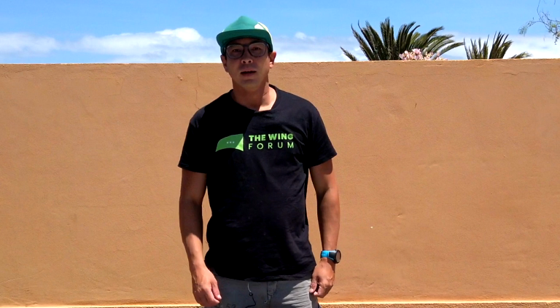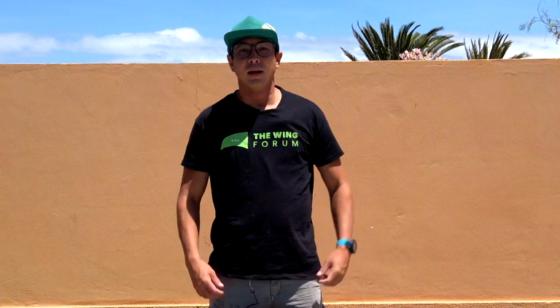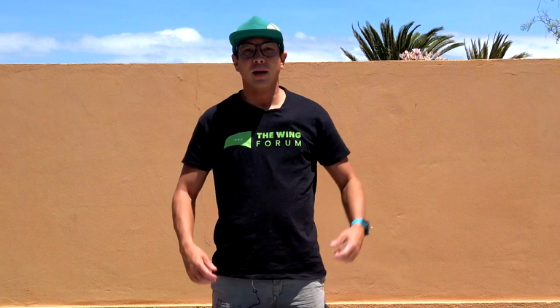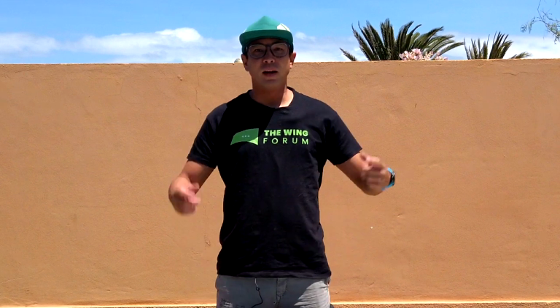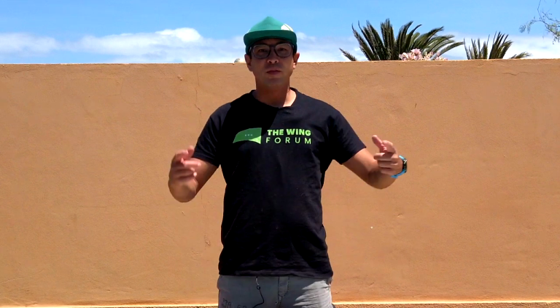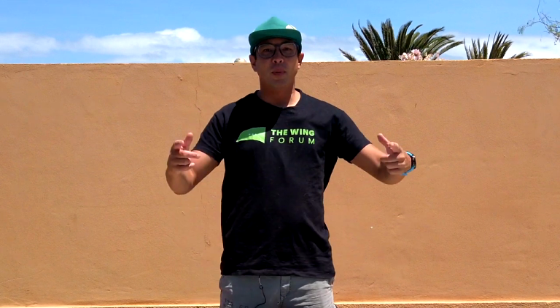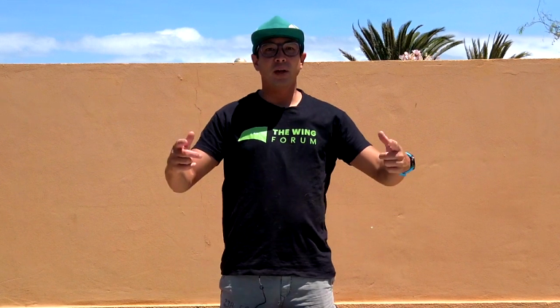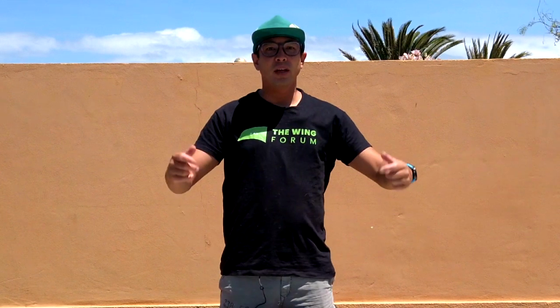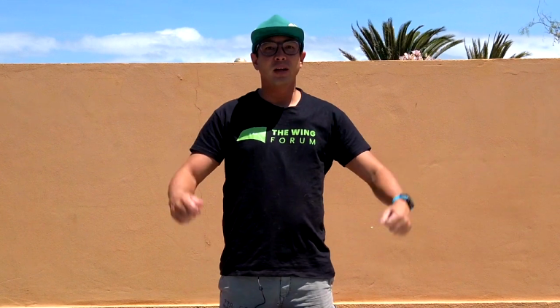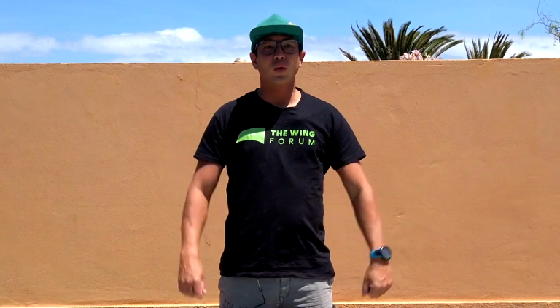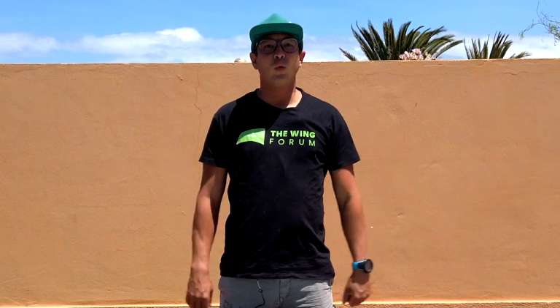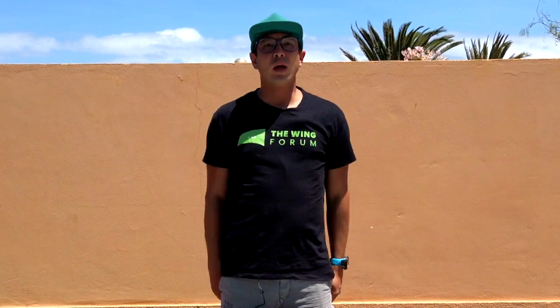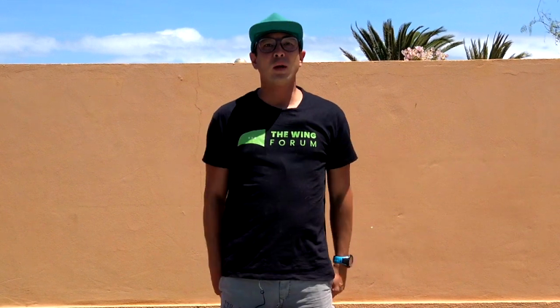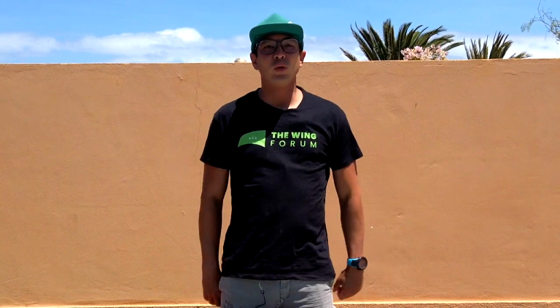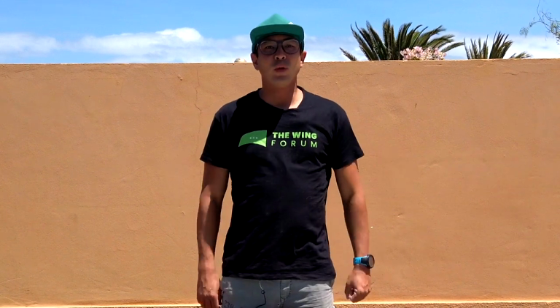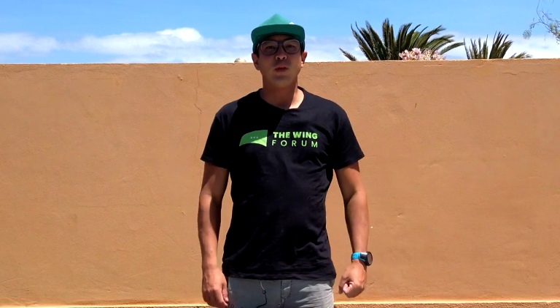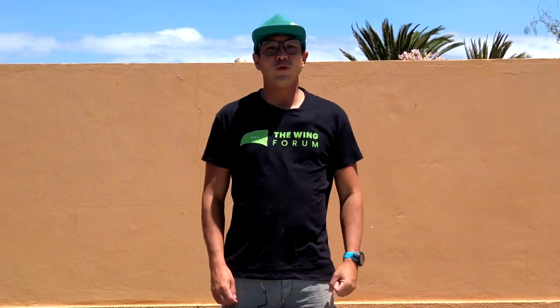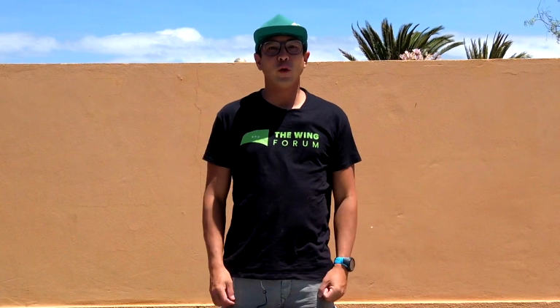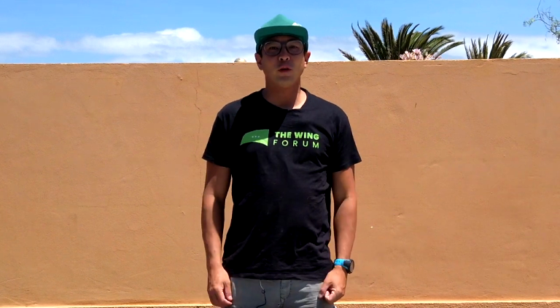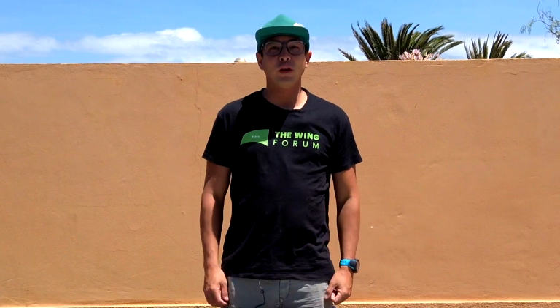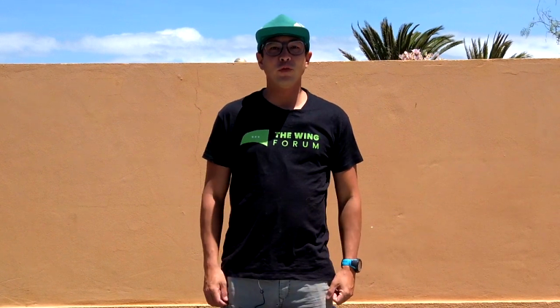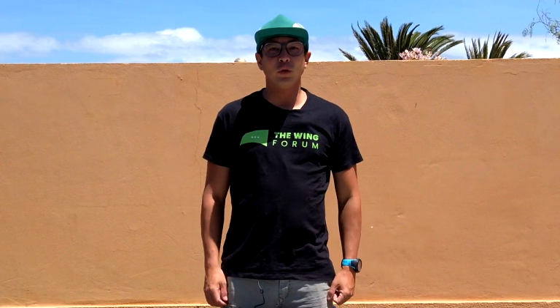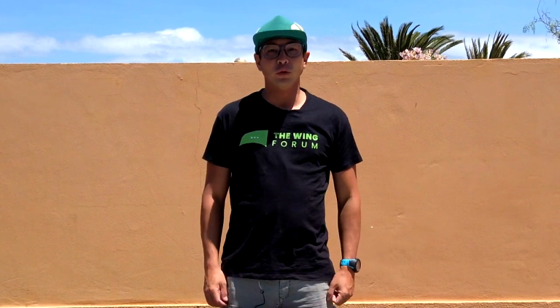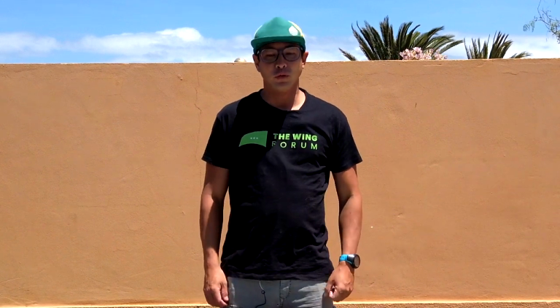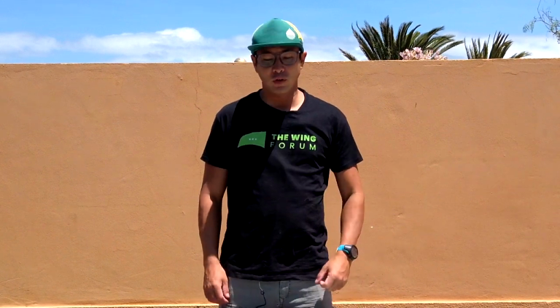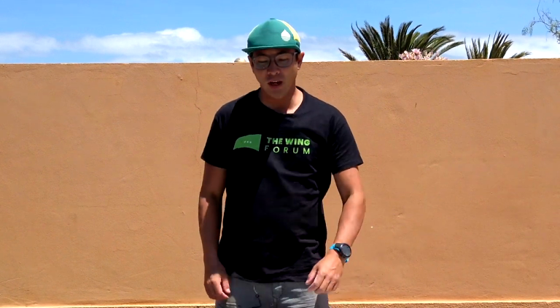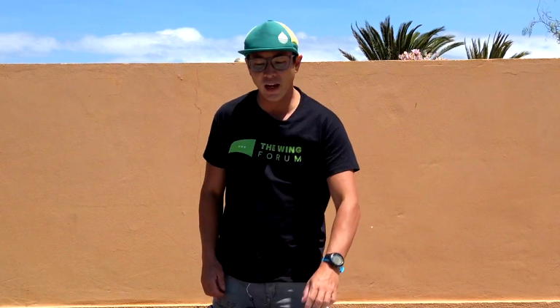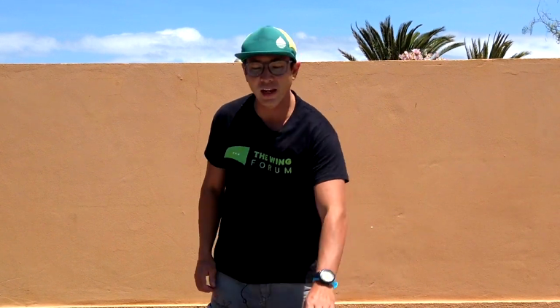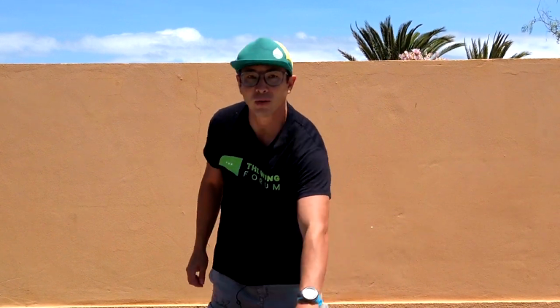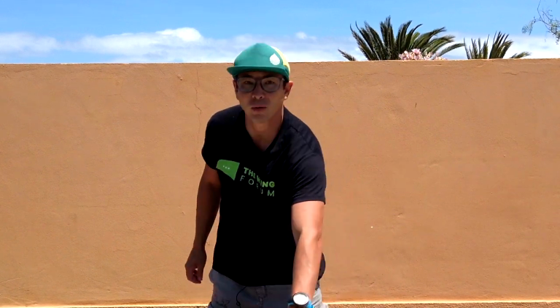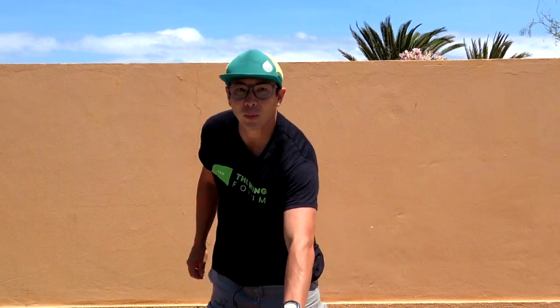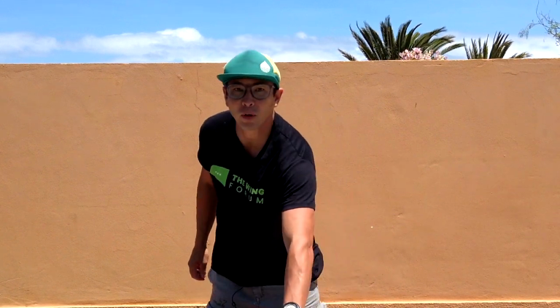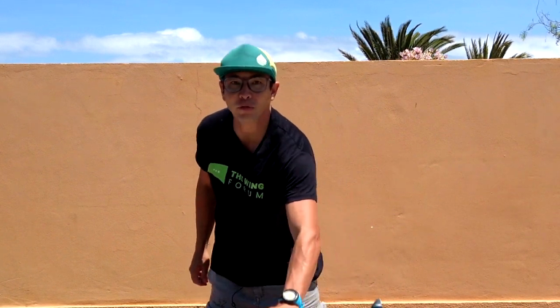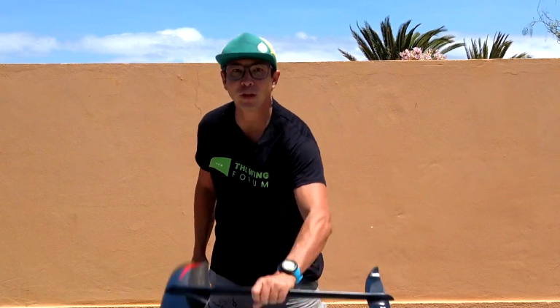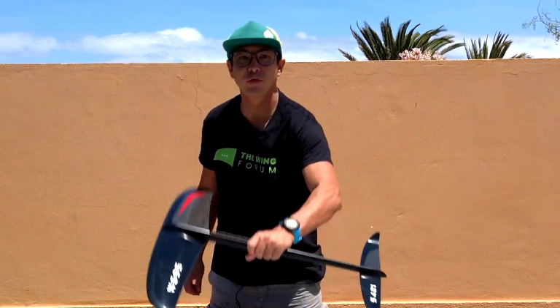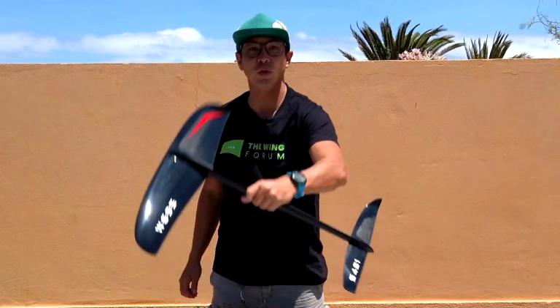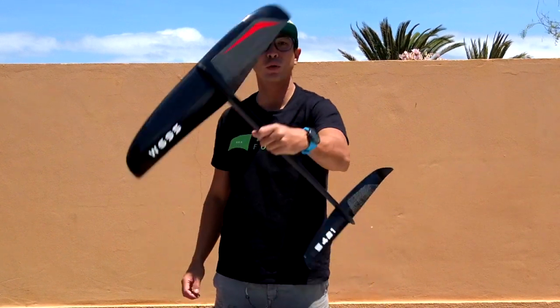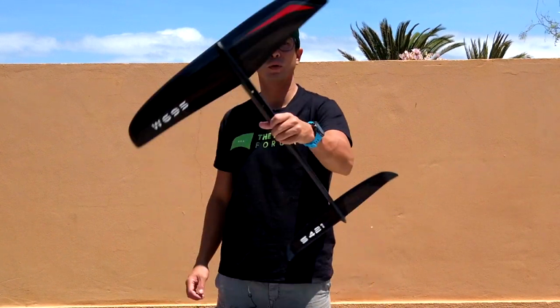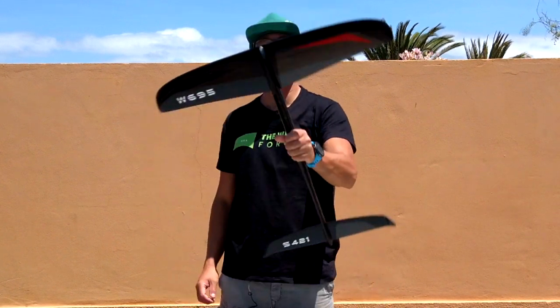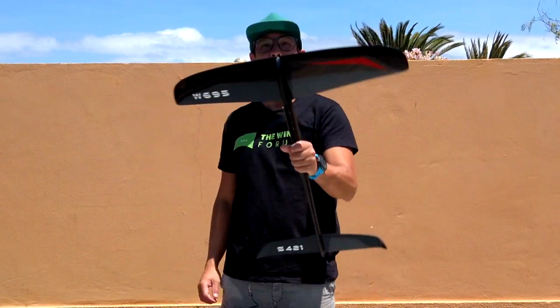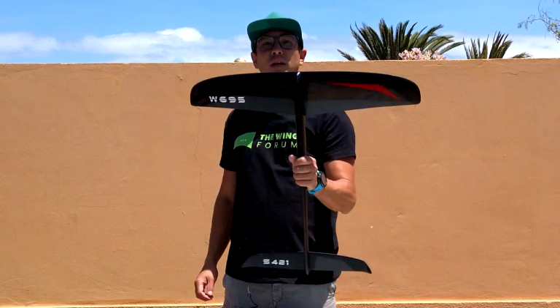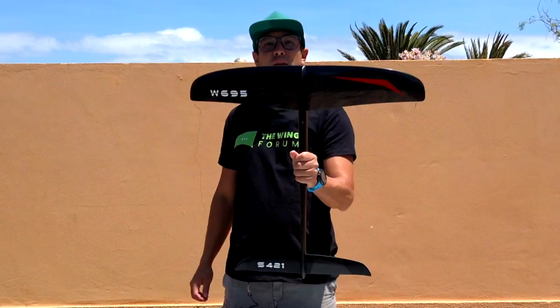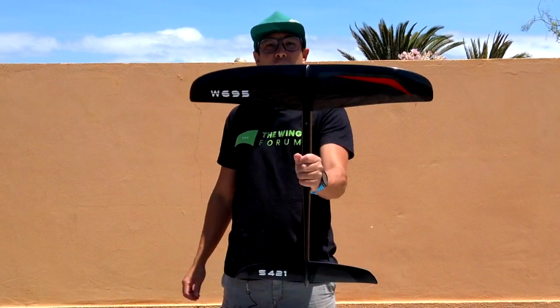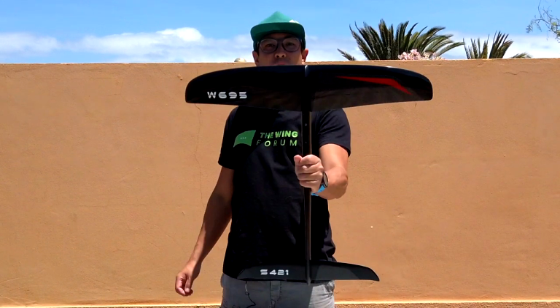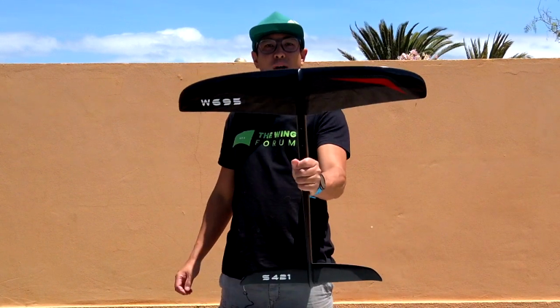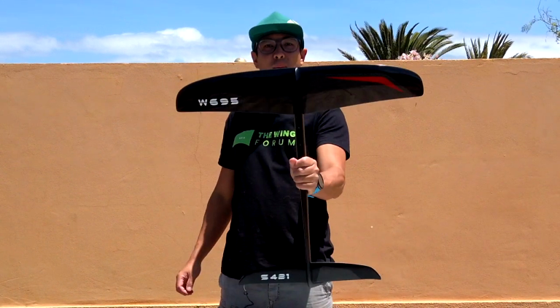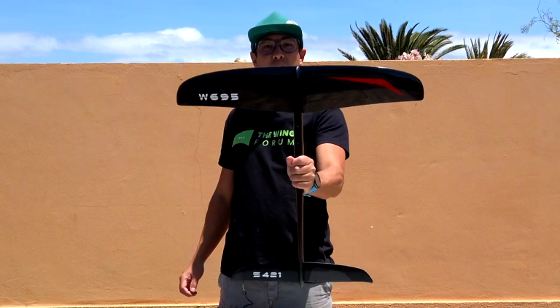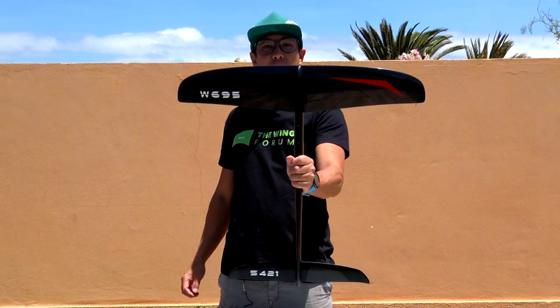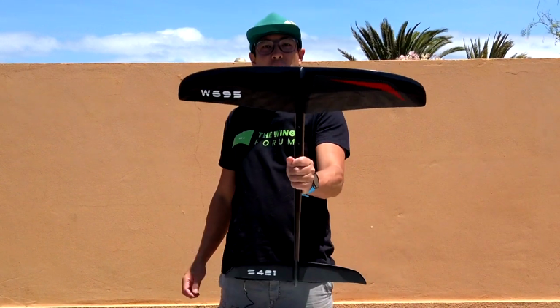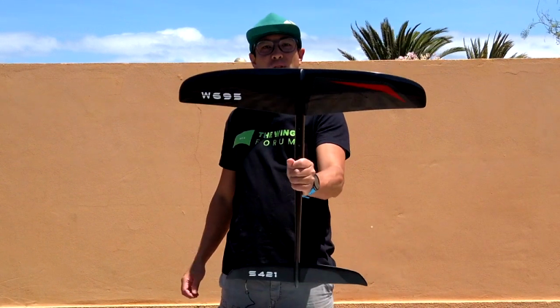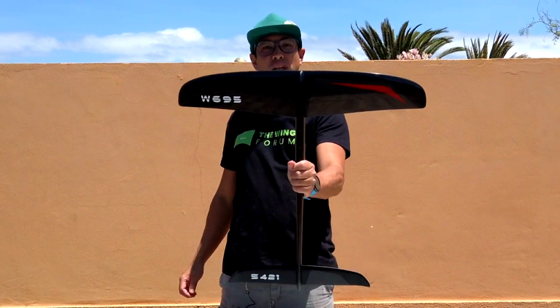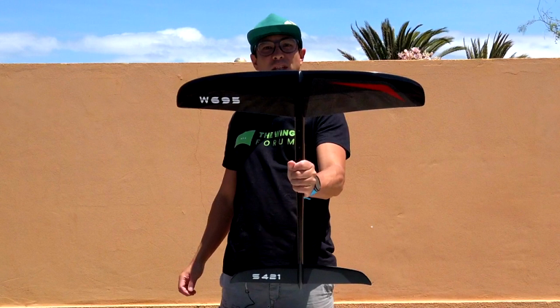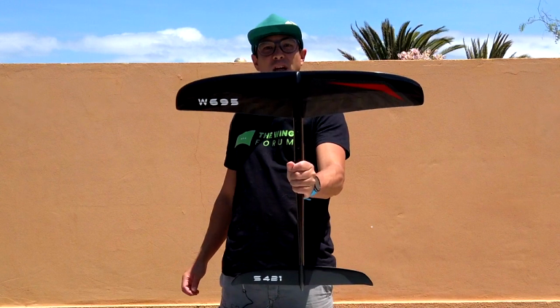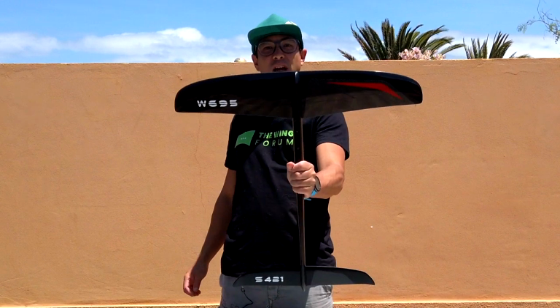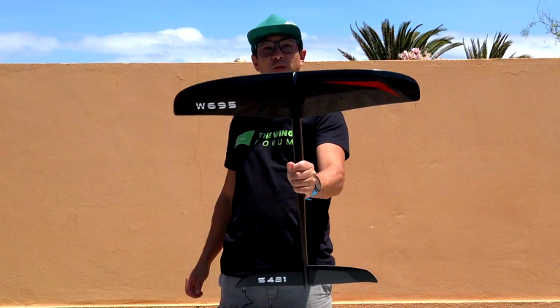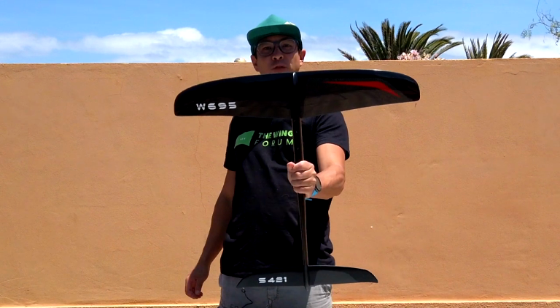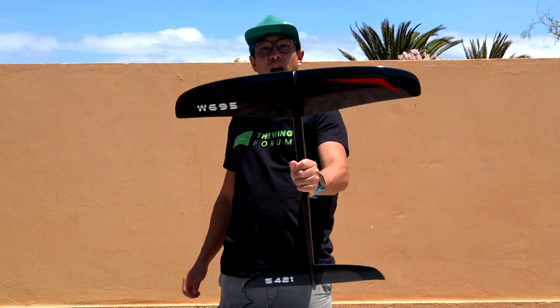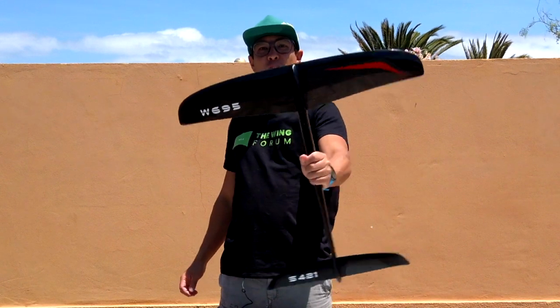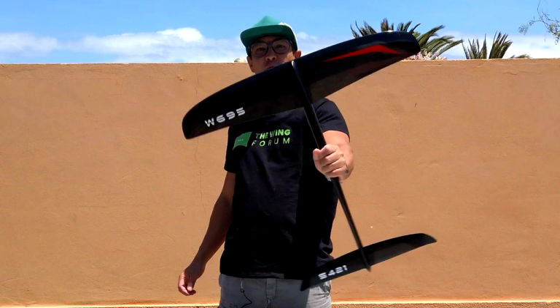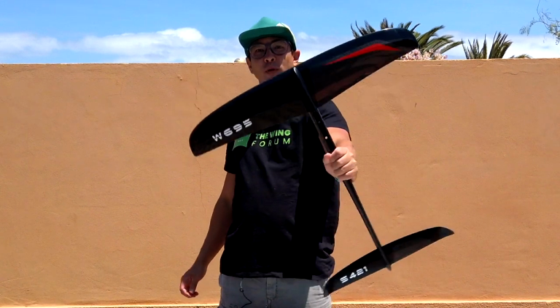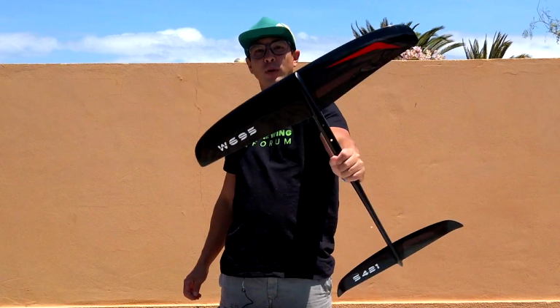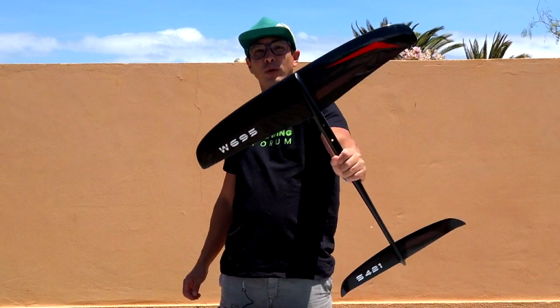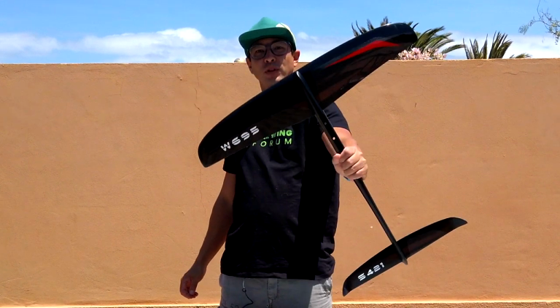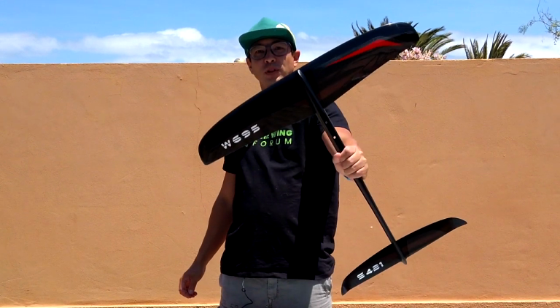Hi everybody and welcome to another foil review. Today I'm going to review the W695 from Moses.